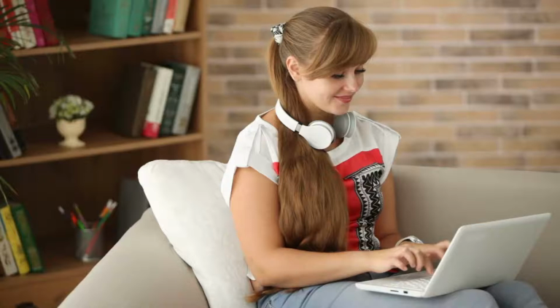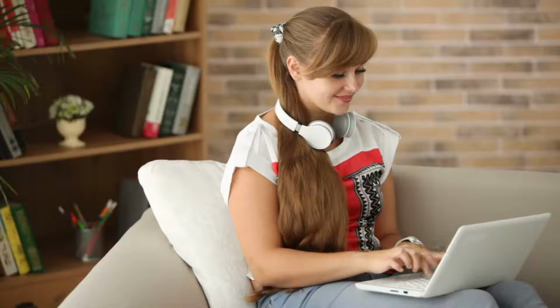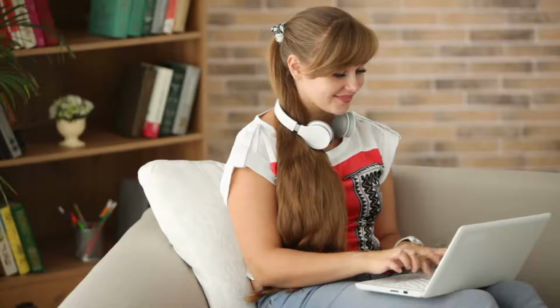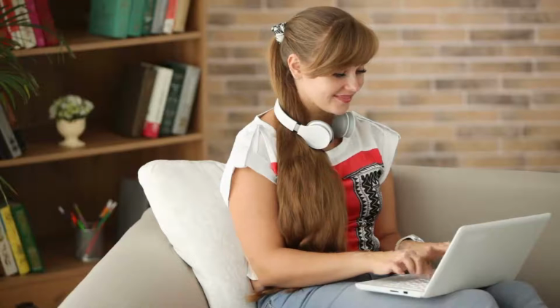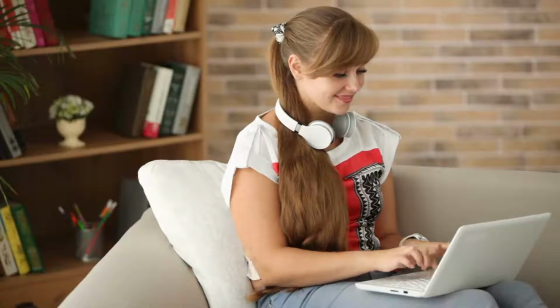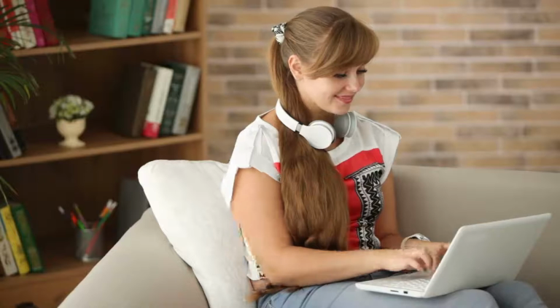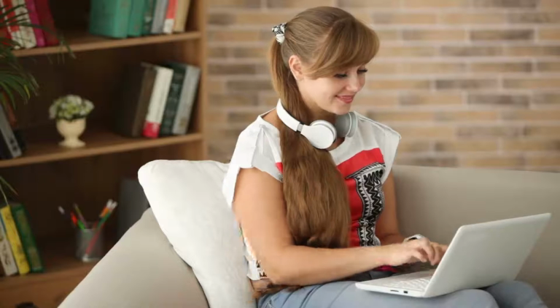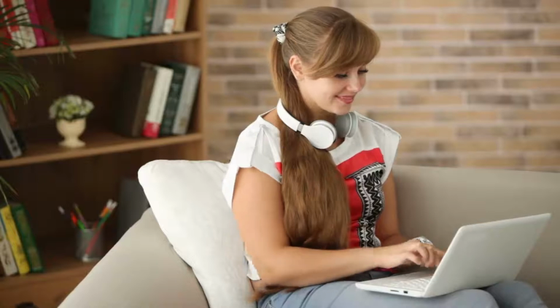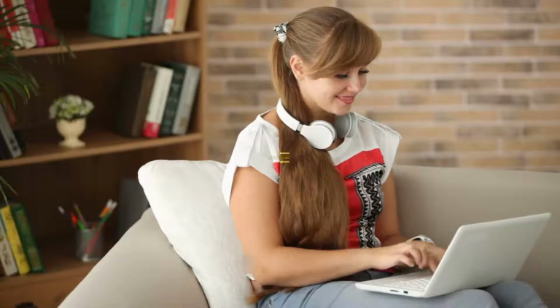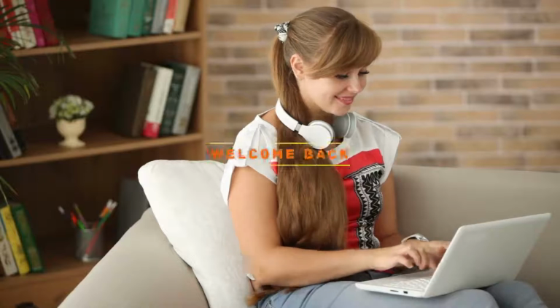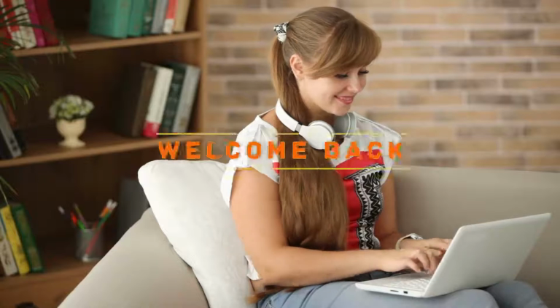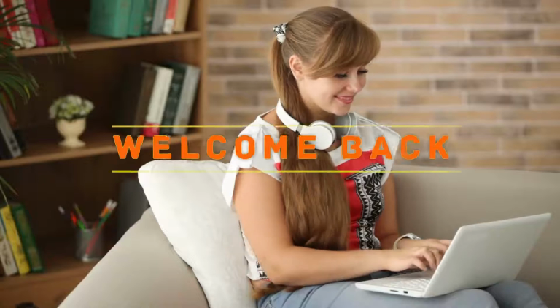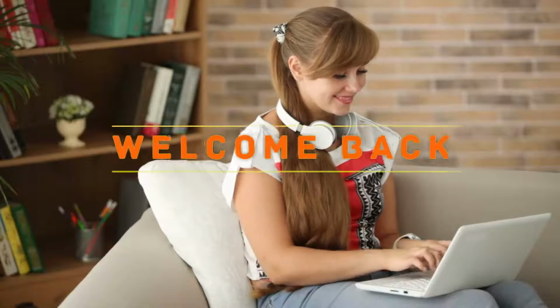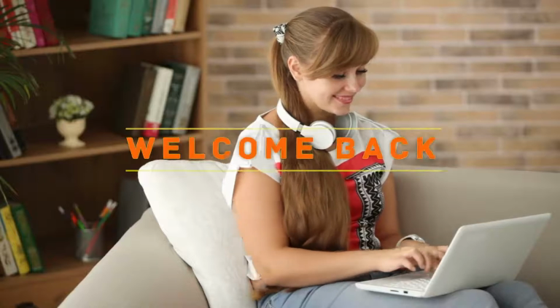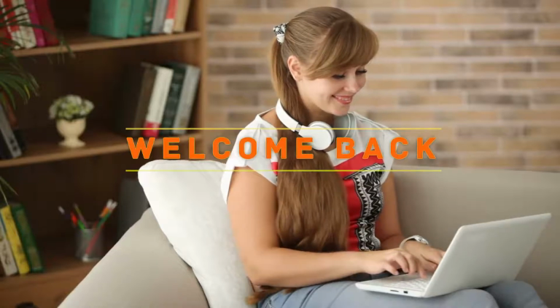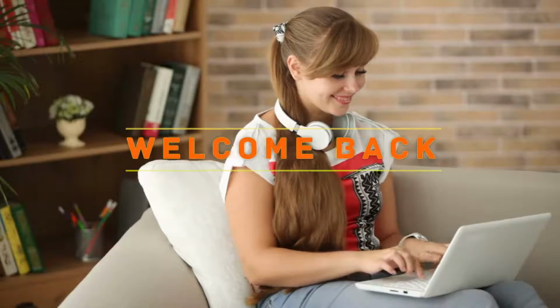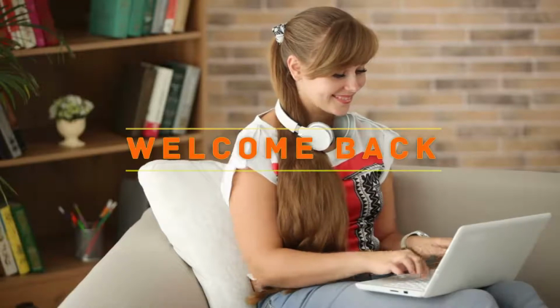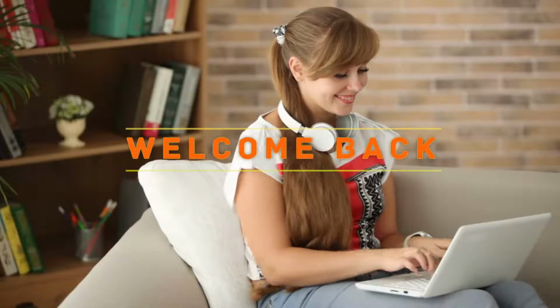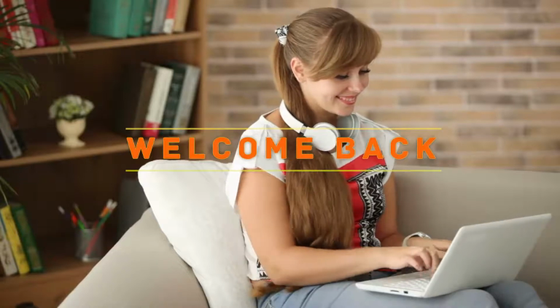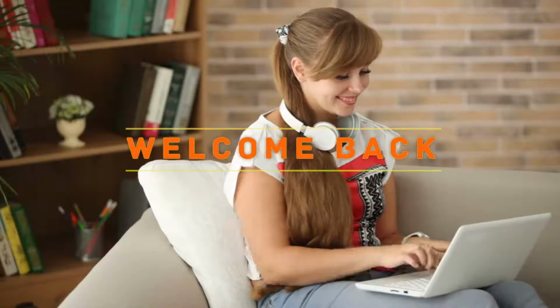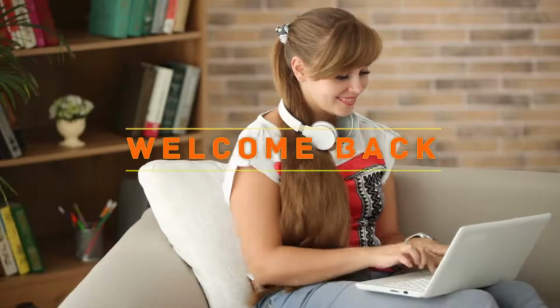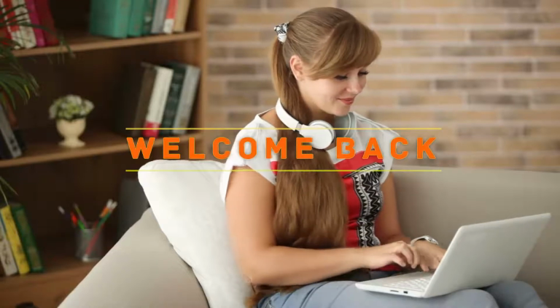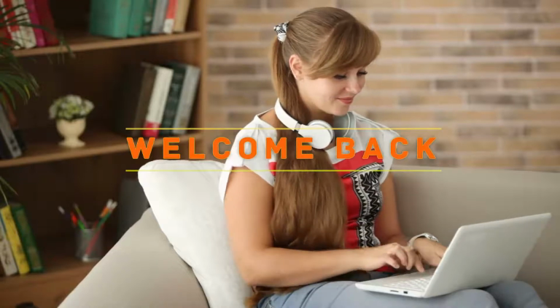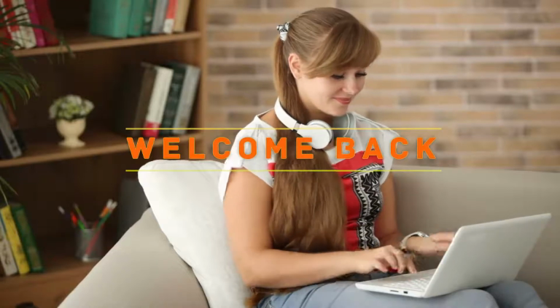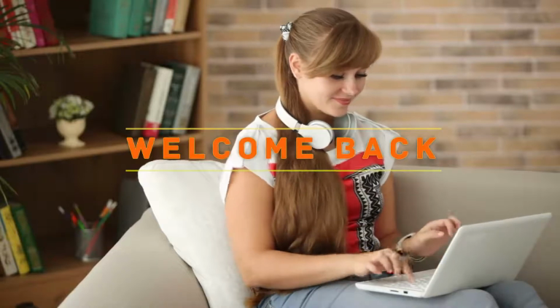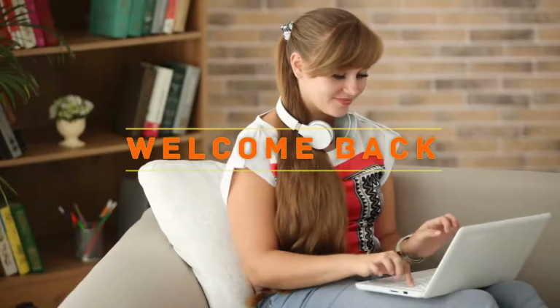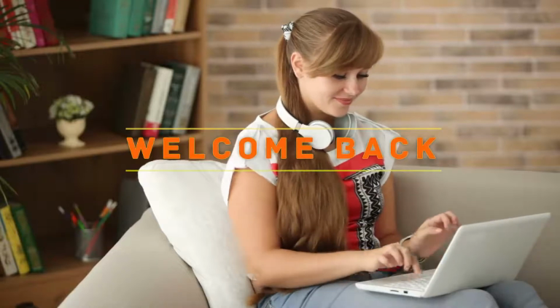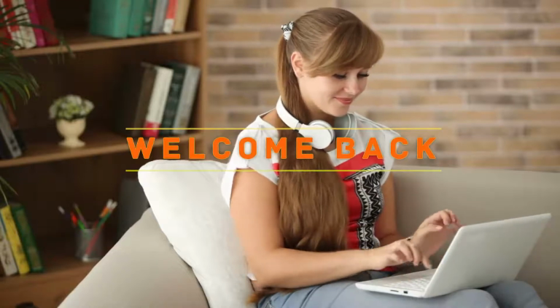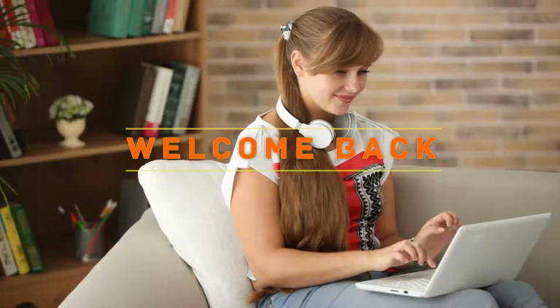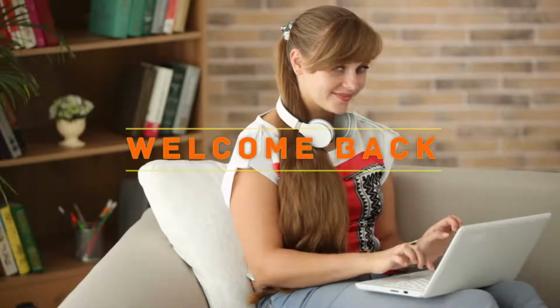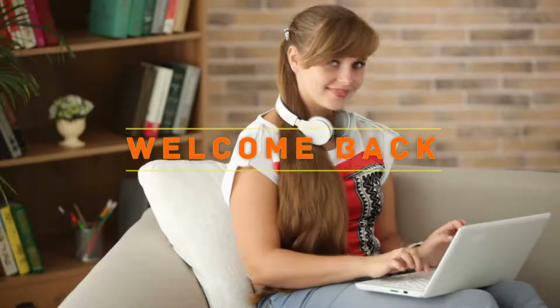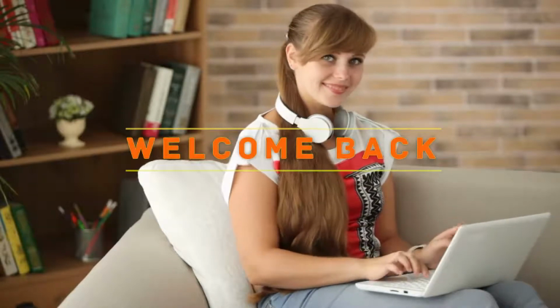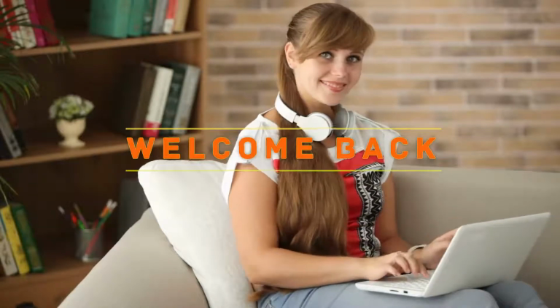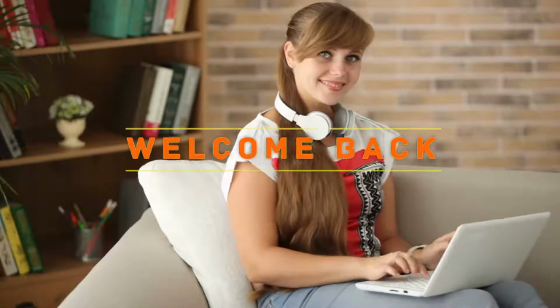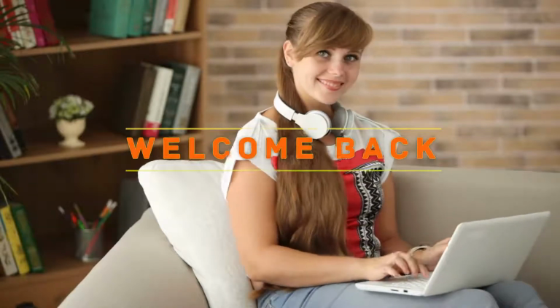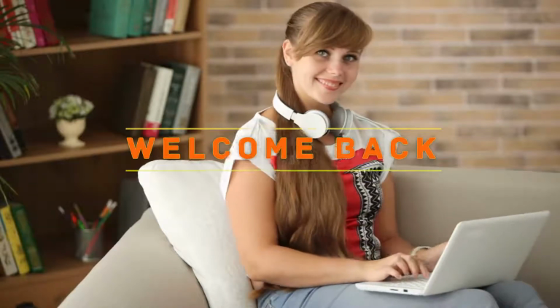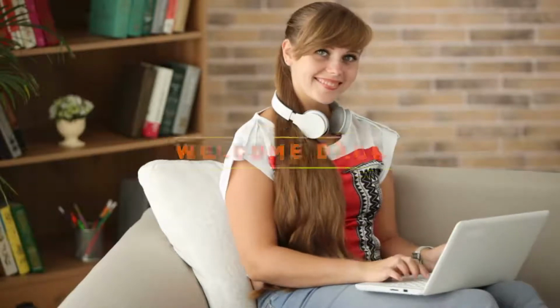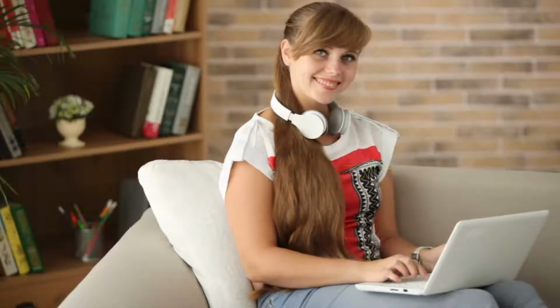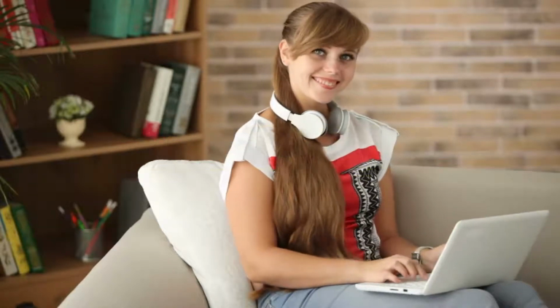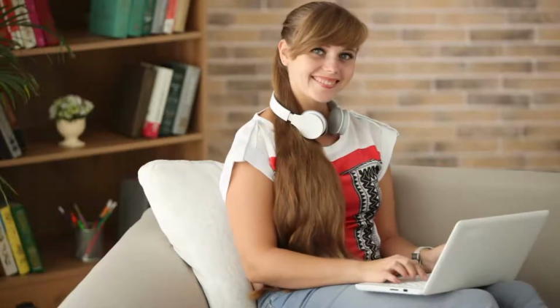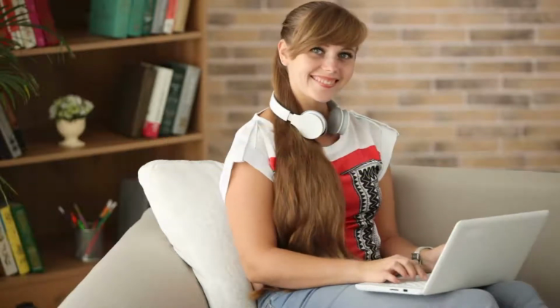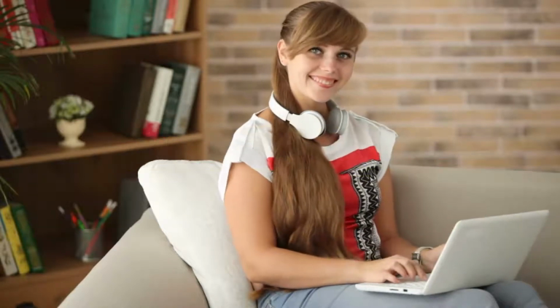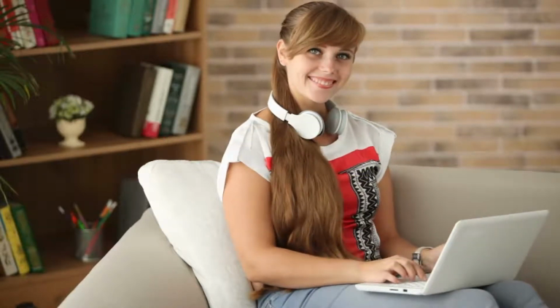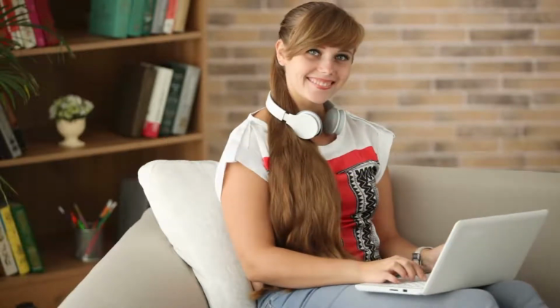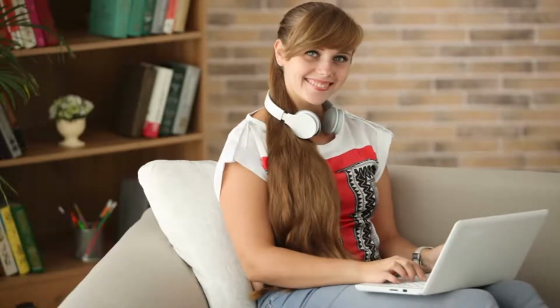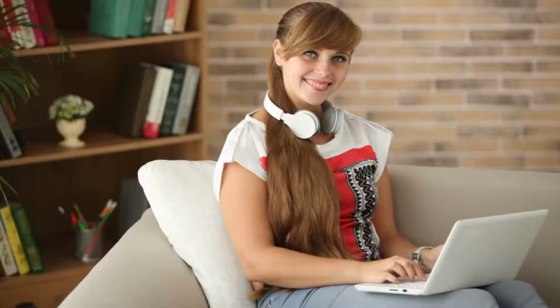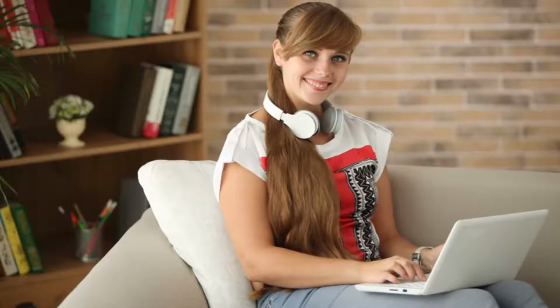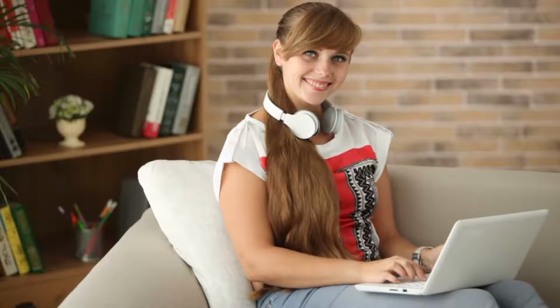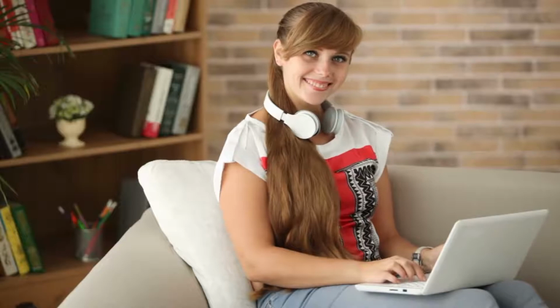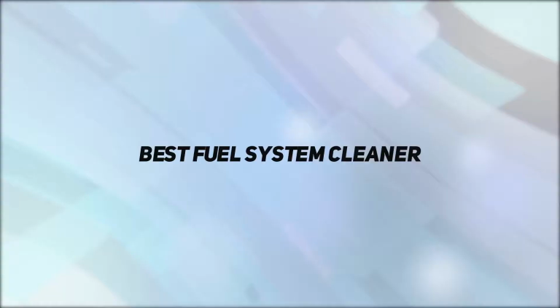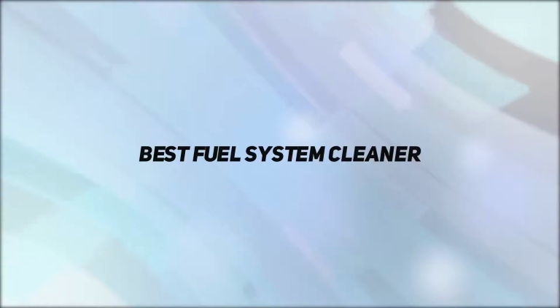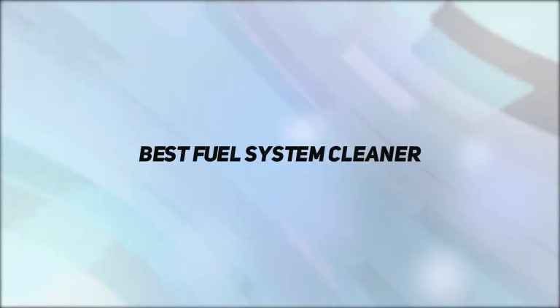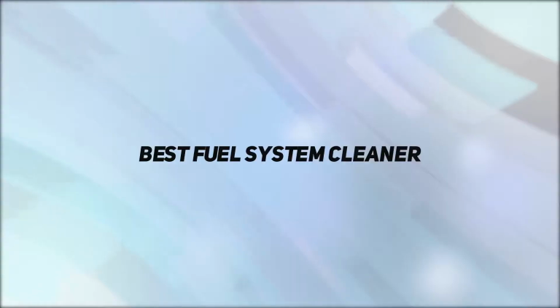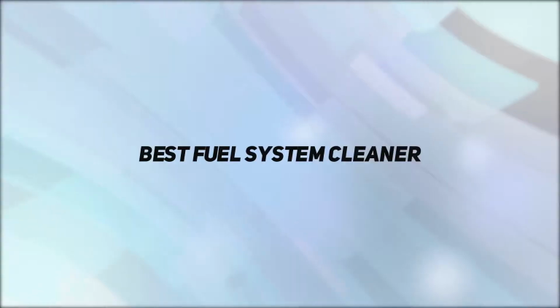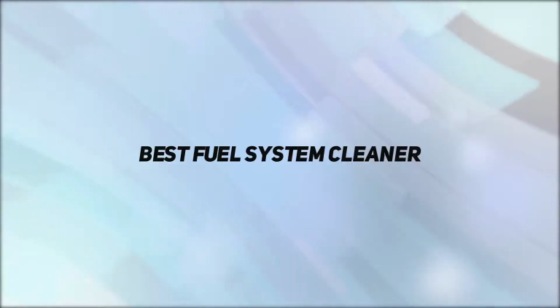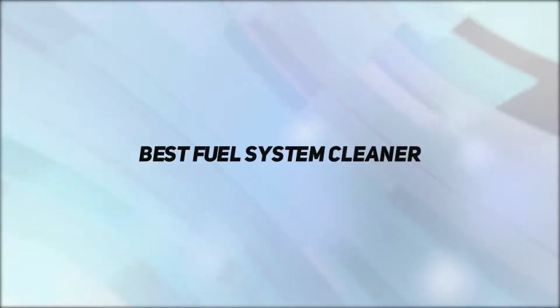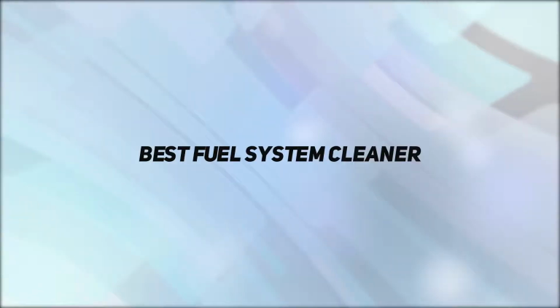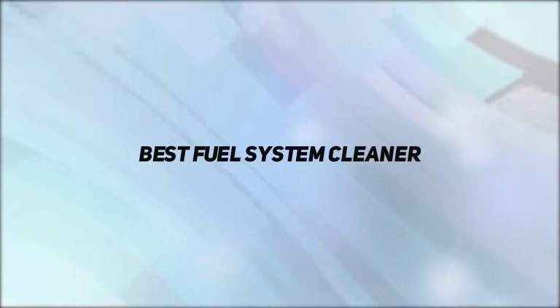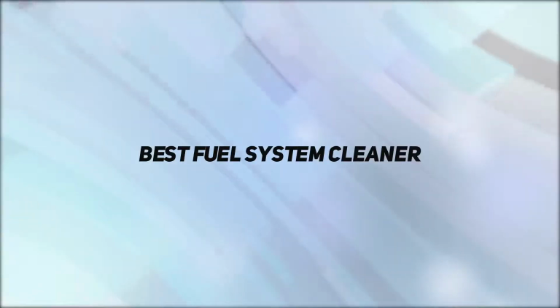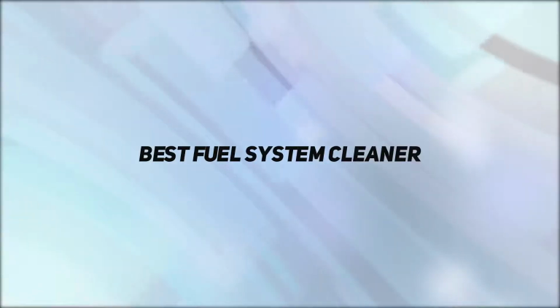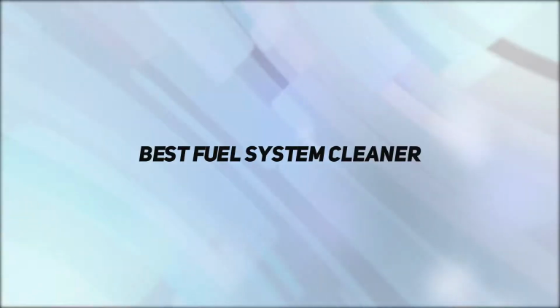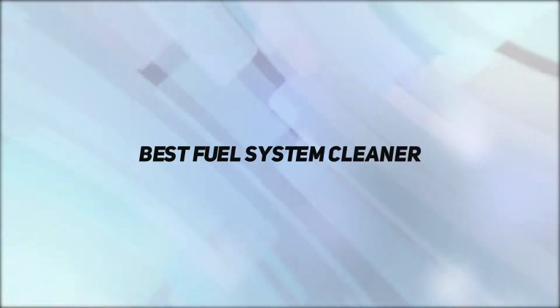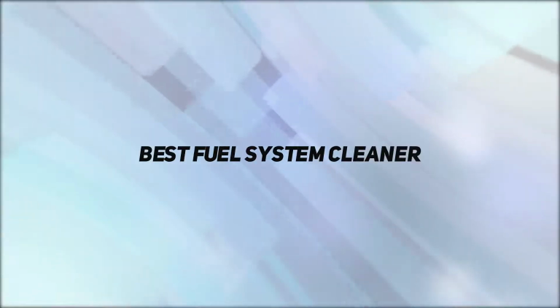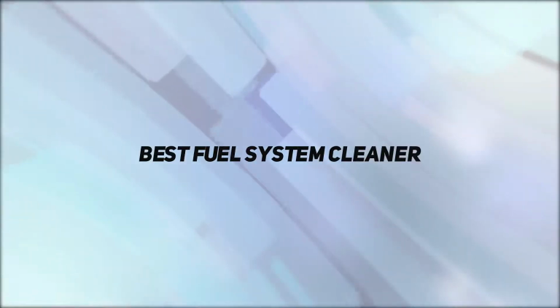Hey, welcome back to my channel. In this video, I'm going to talk about the Top 5 Best Fuel System Cleaners.